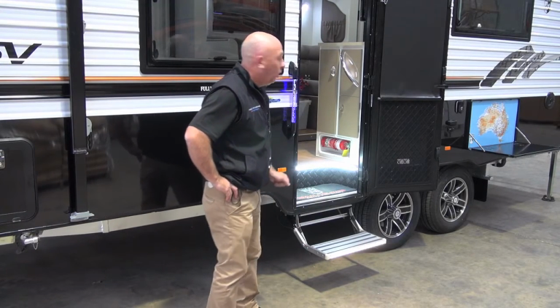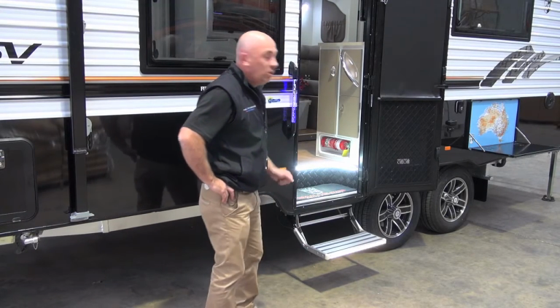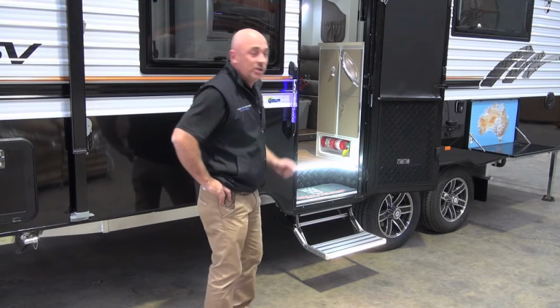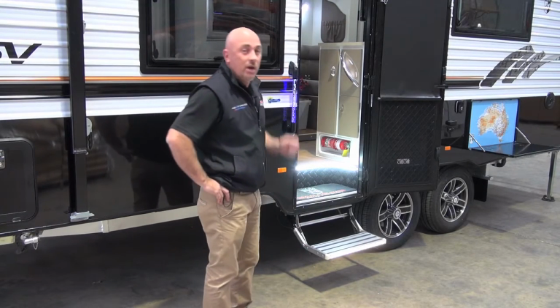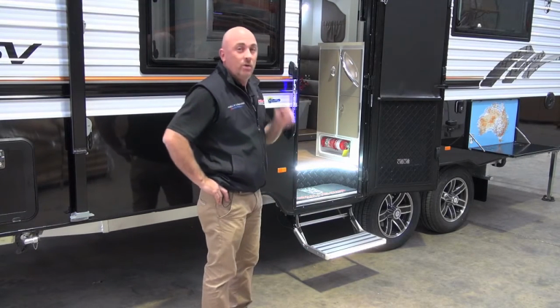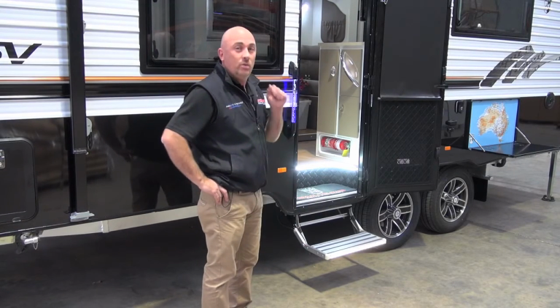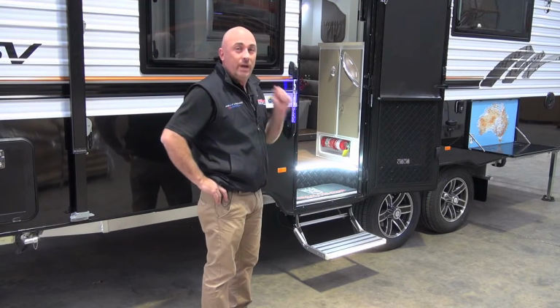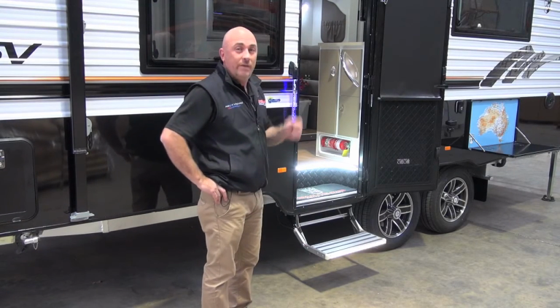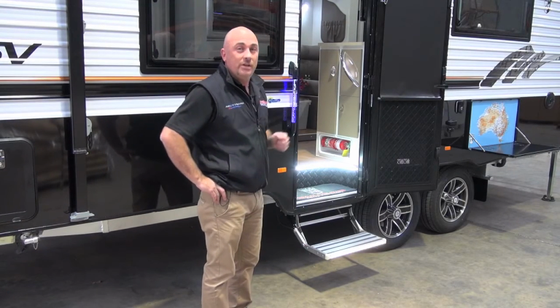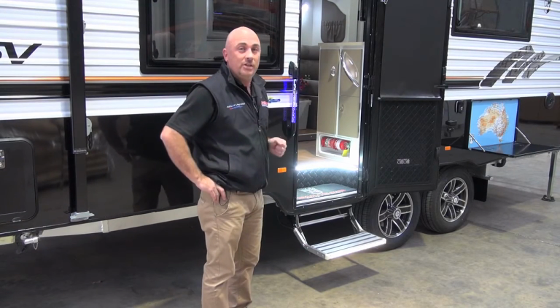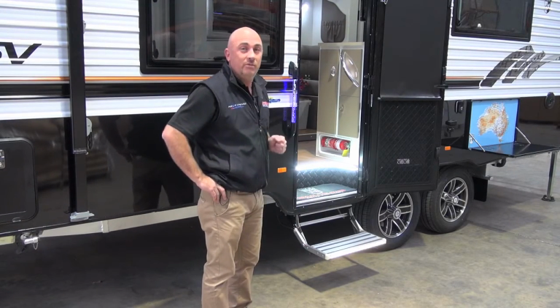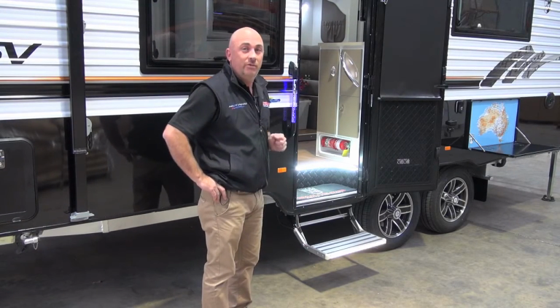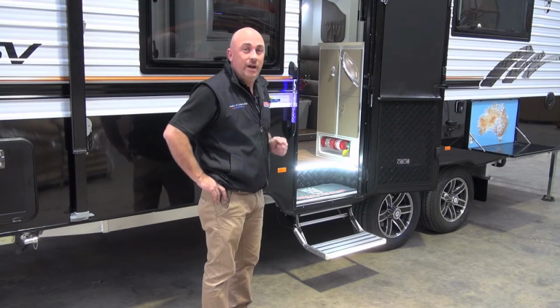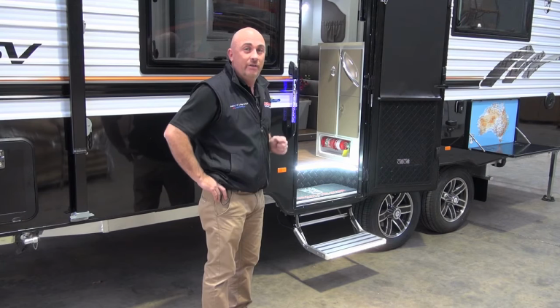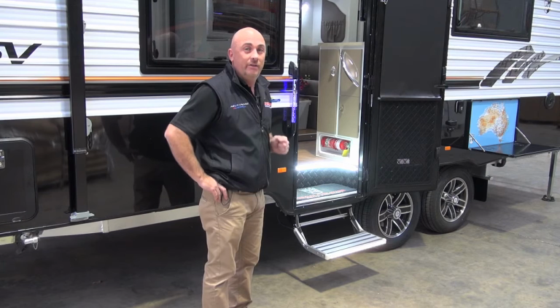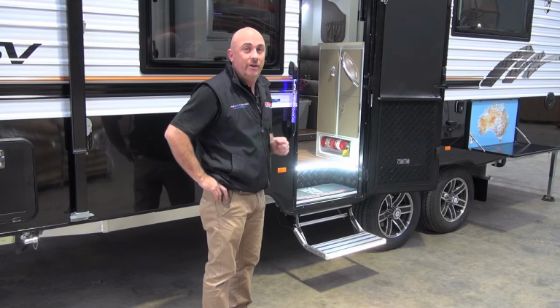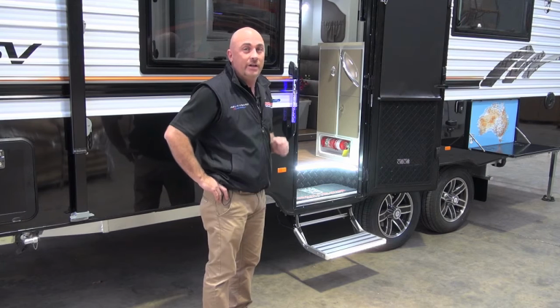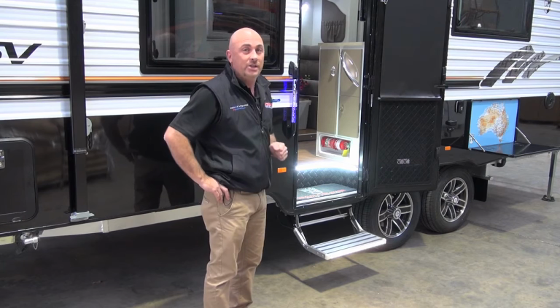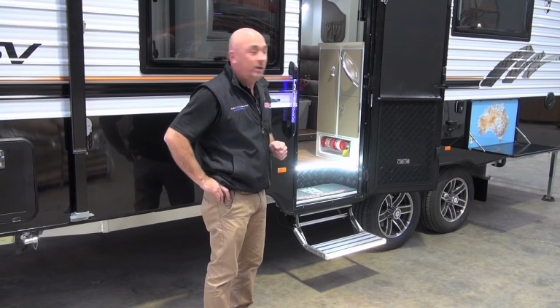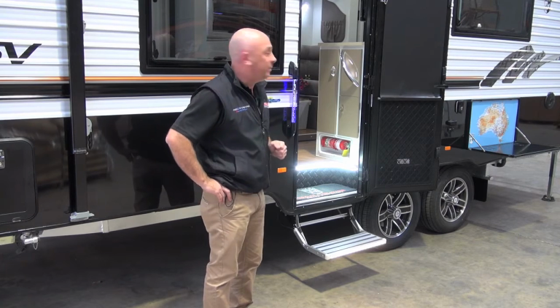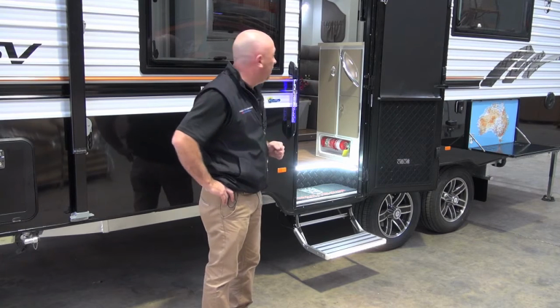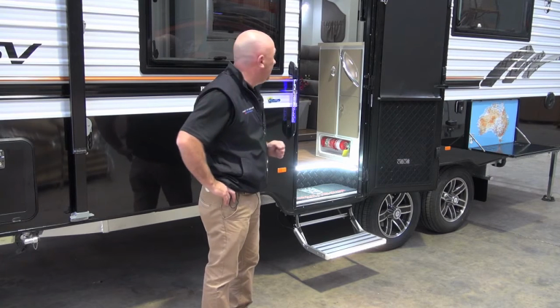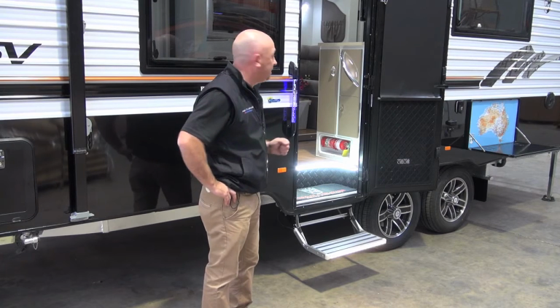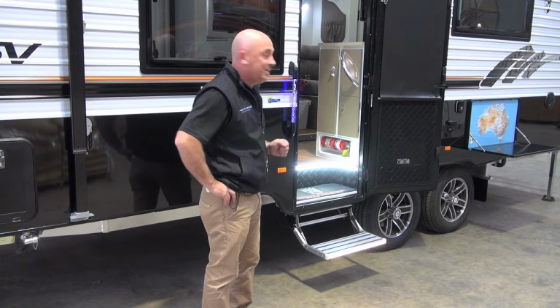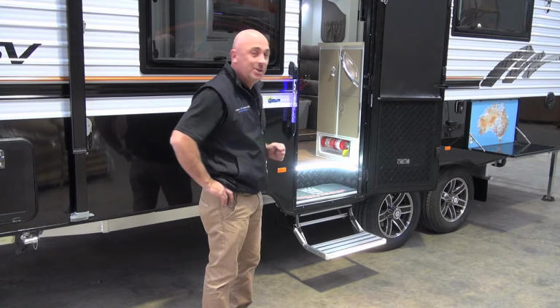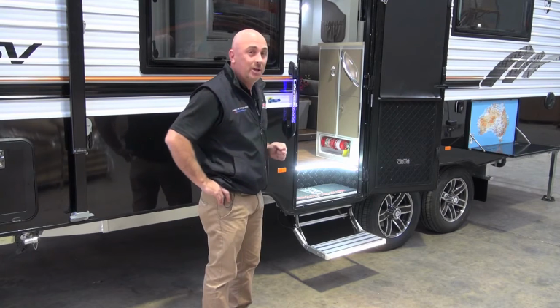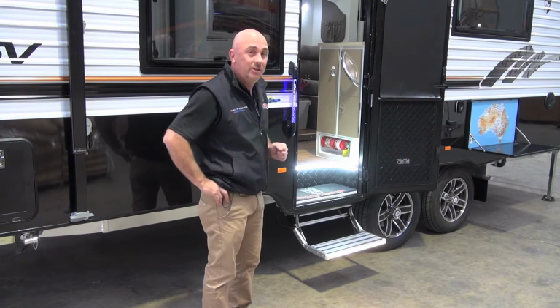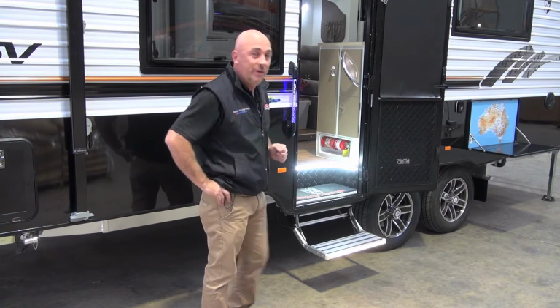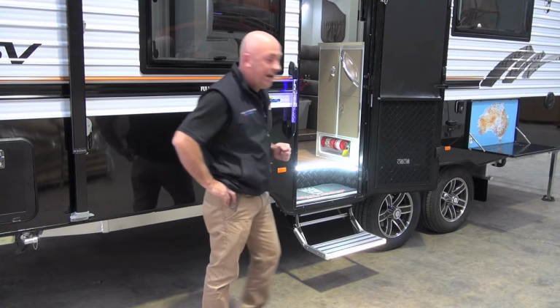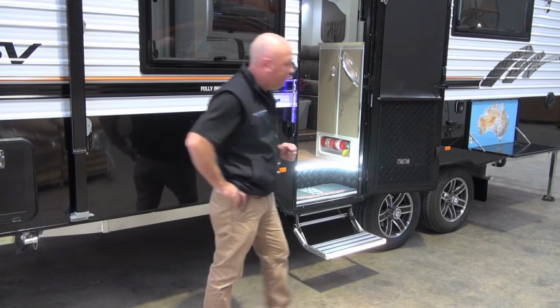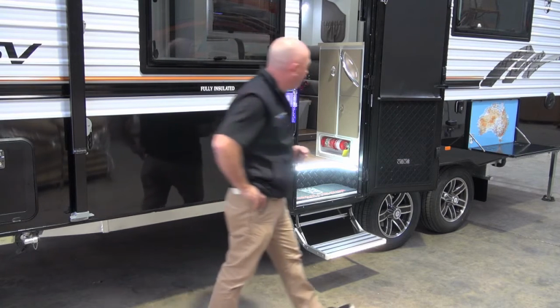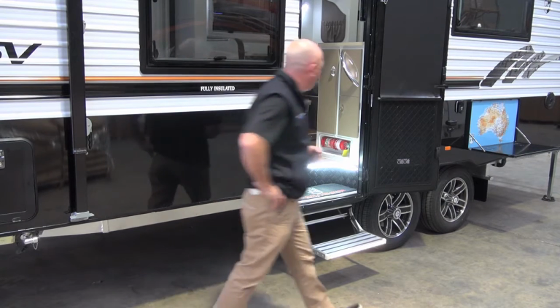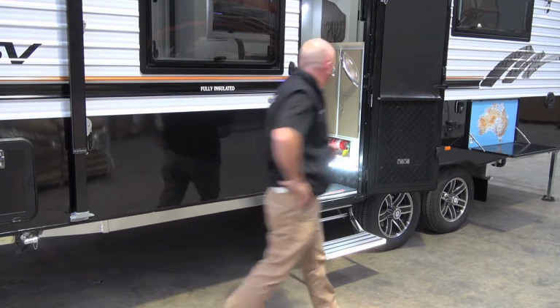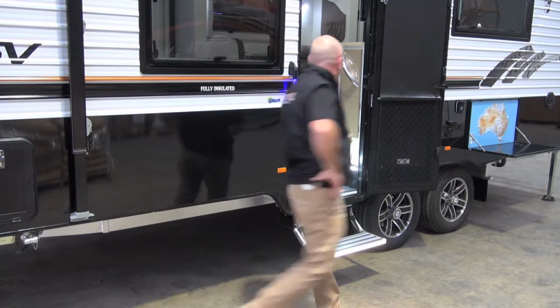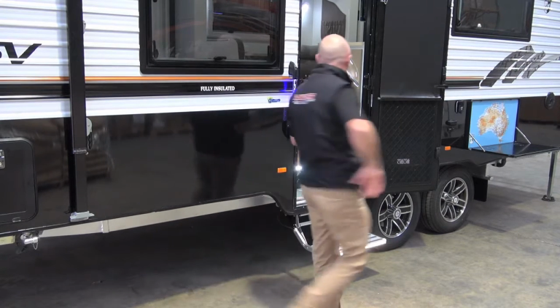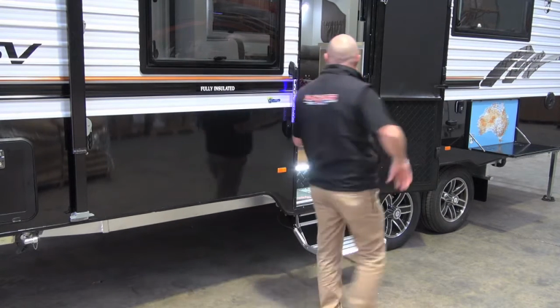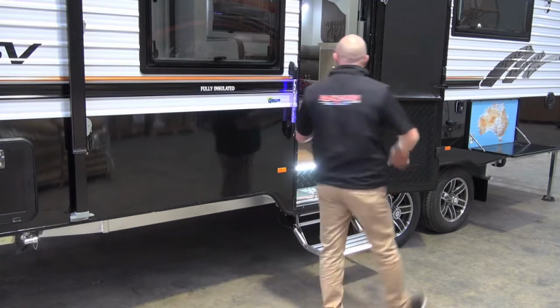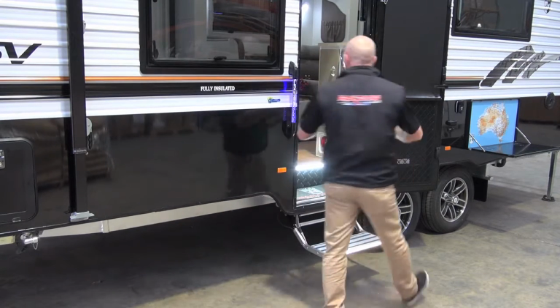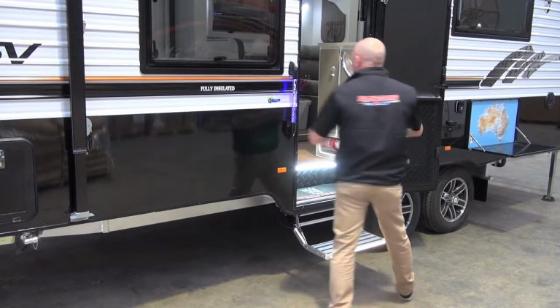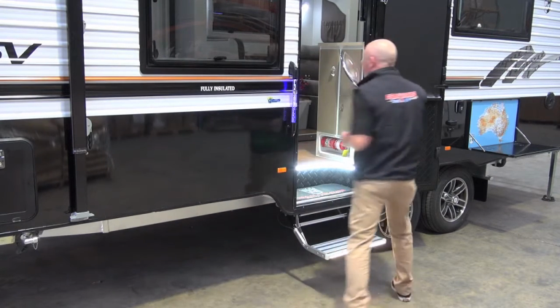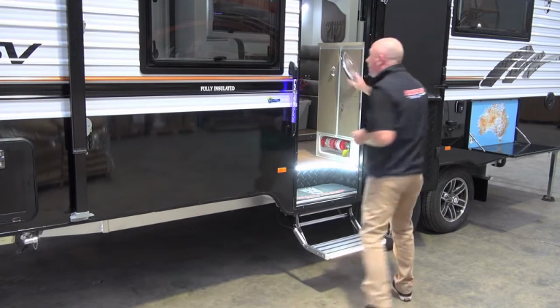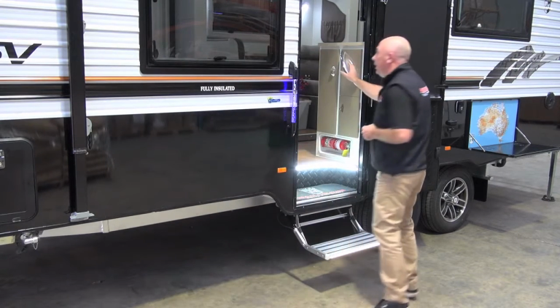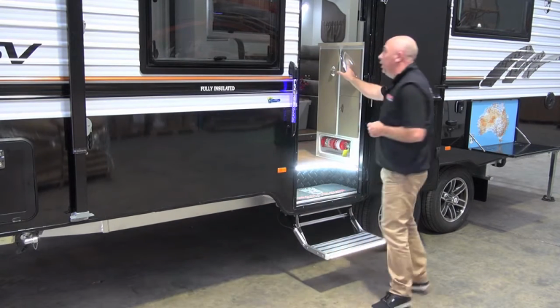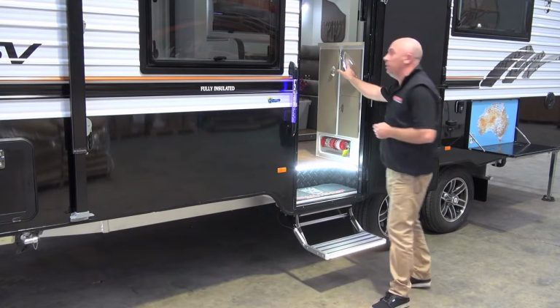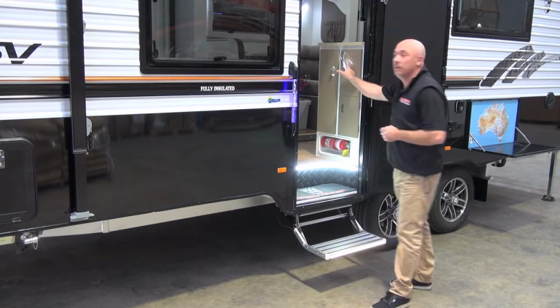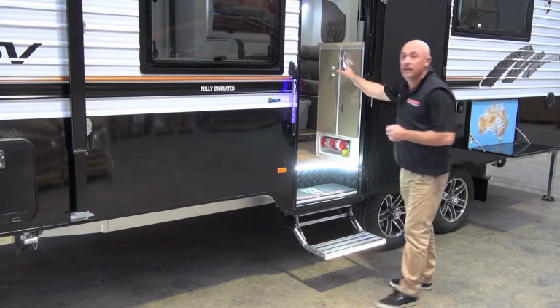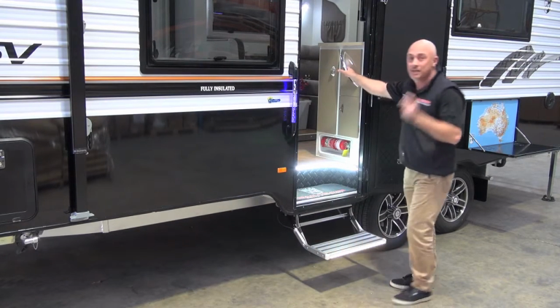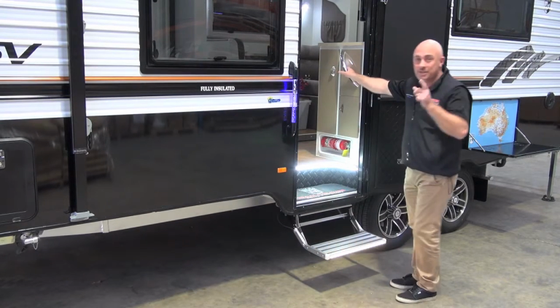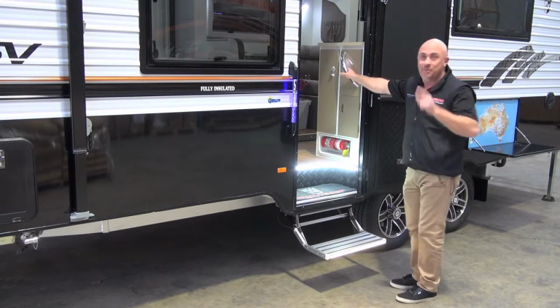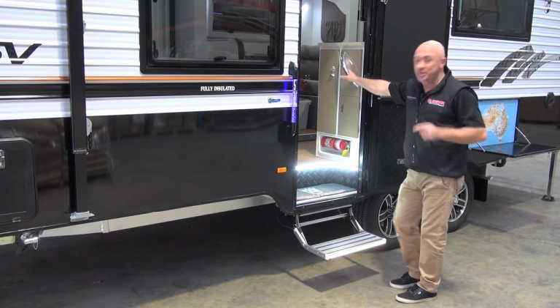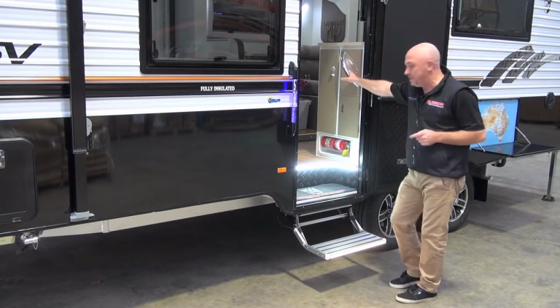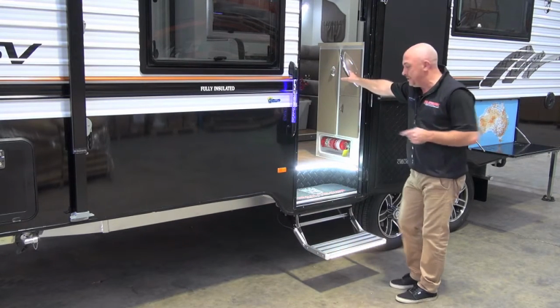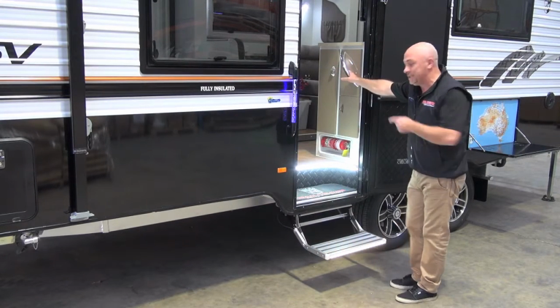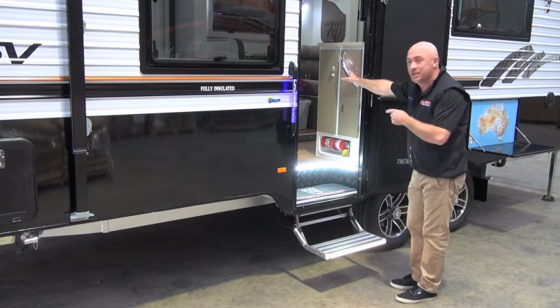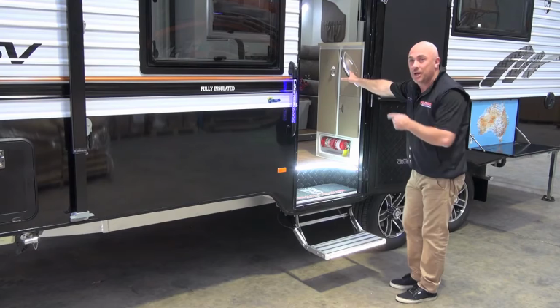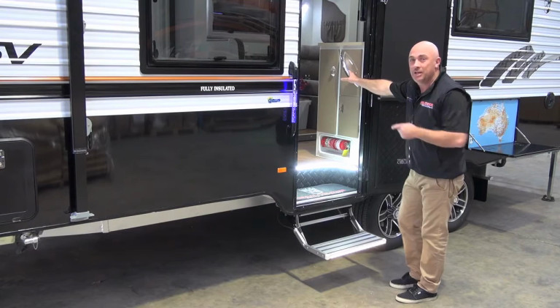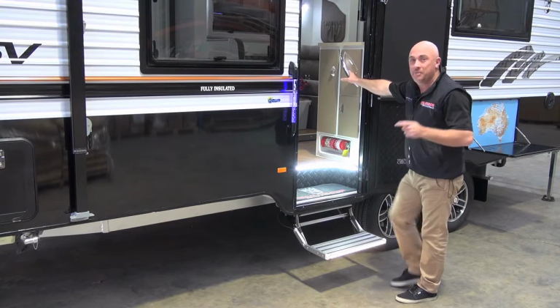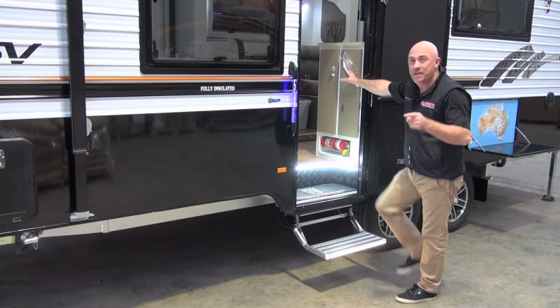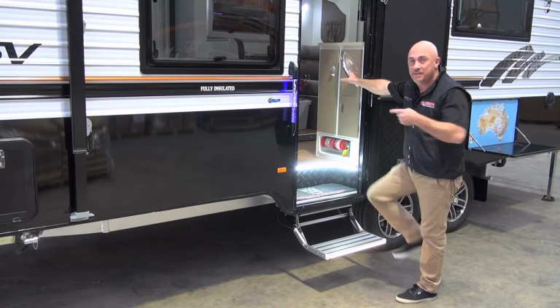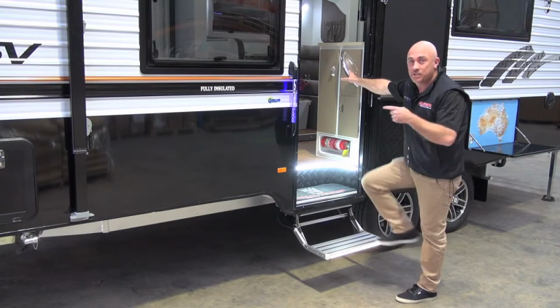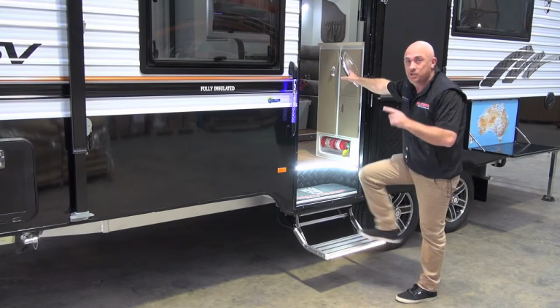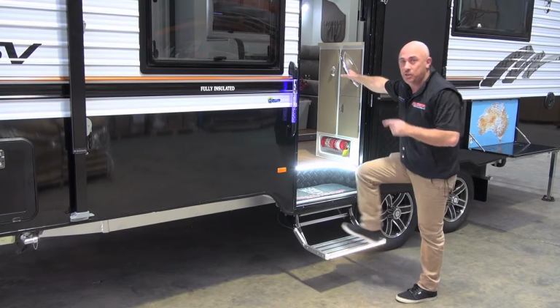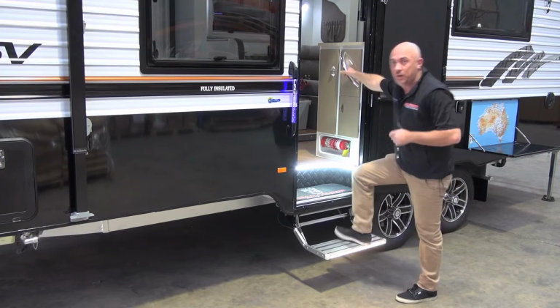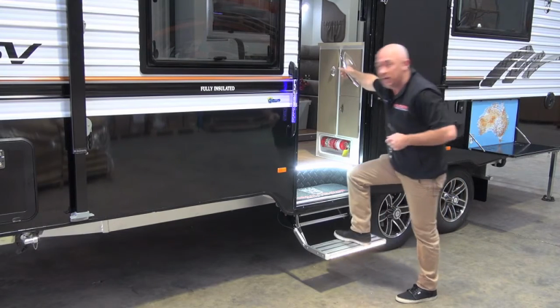We also have some very exciting products inside the van, so let's go take a look because I'm just as excited about this as you are.